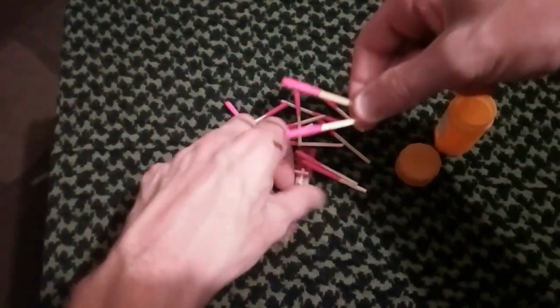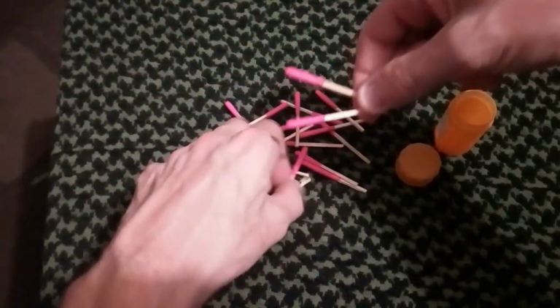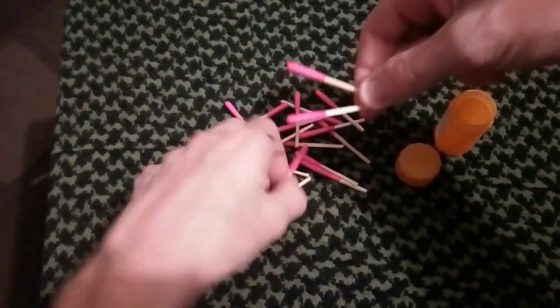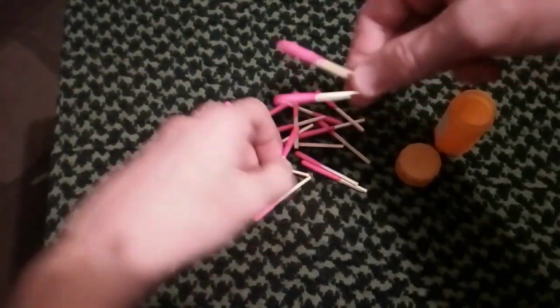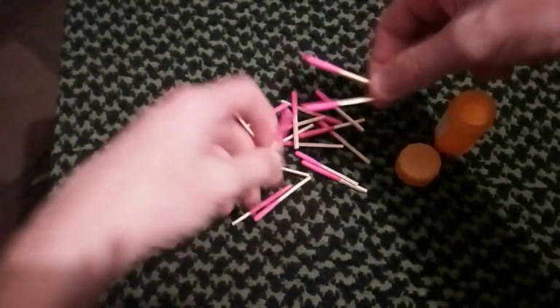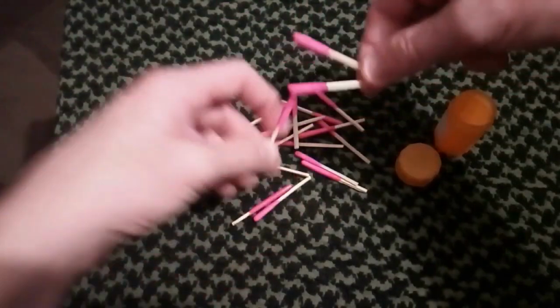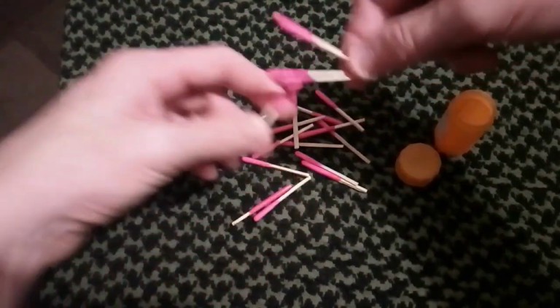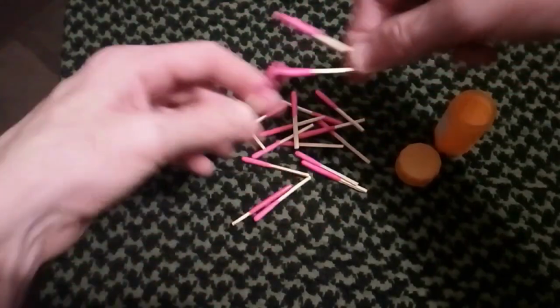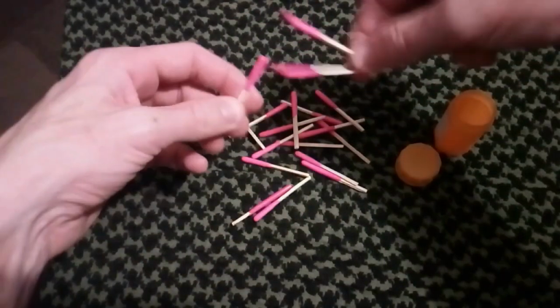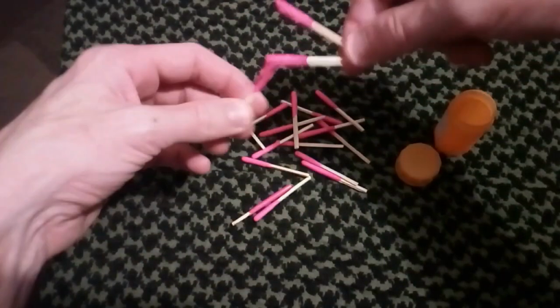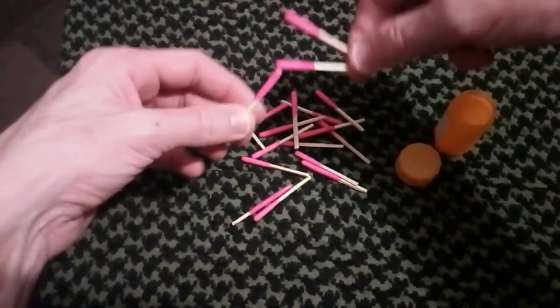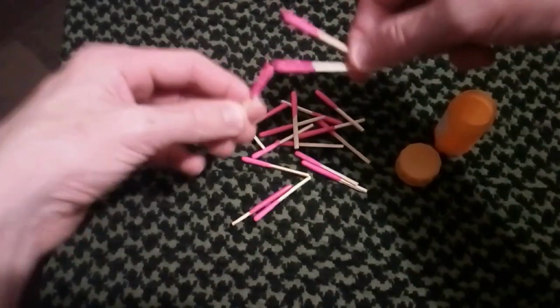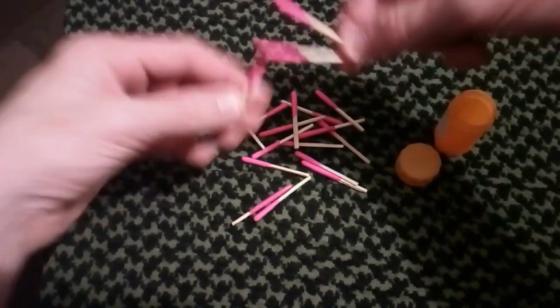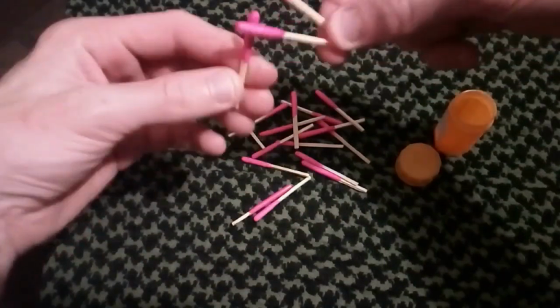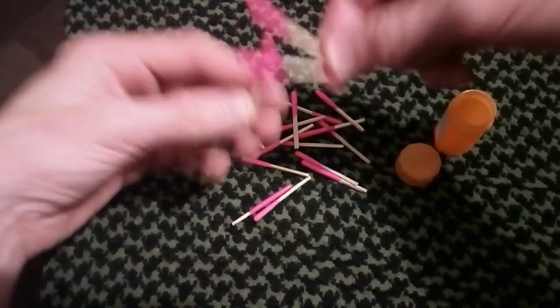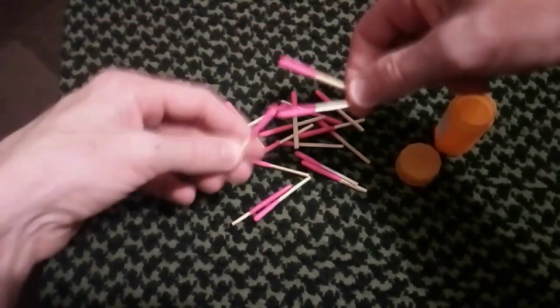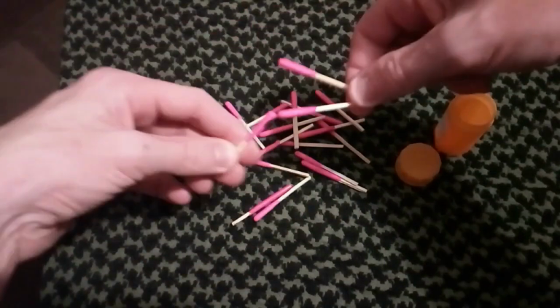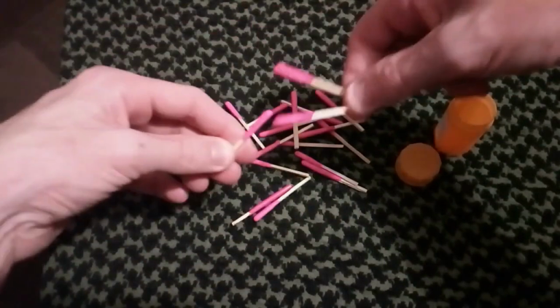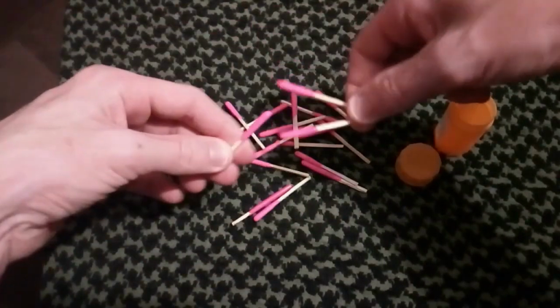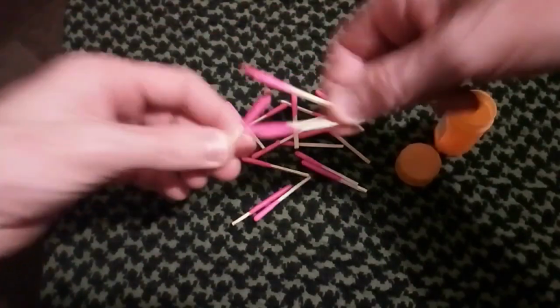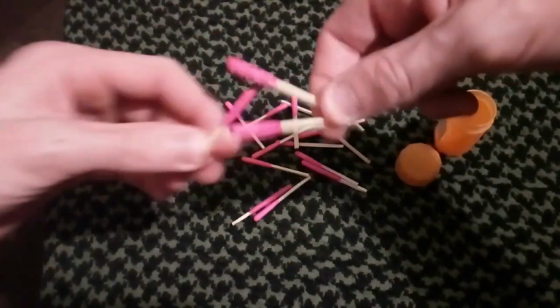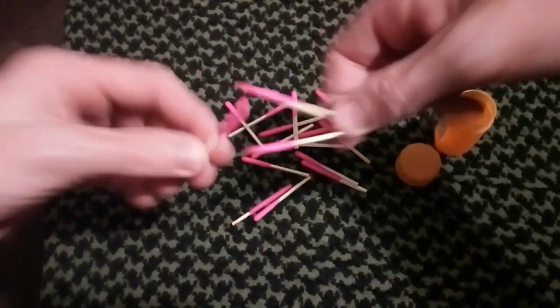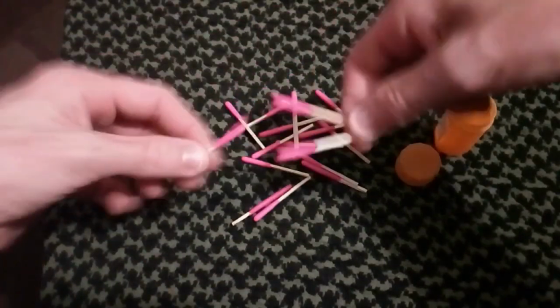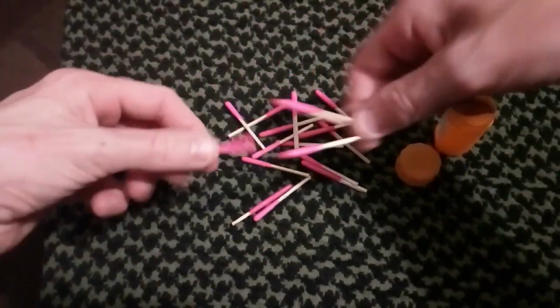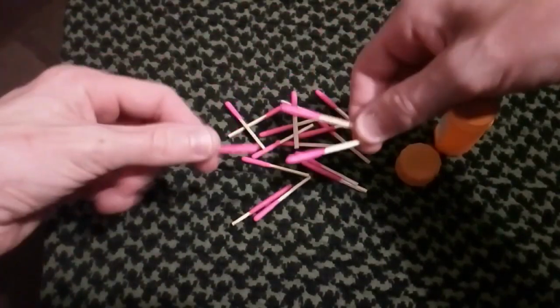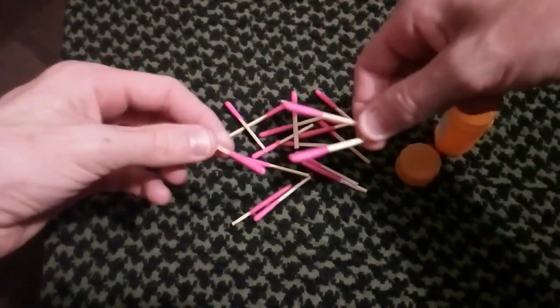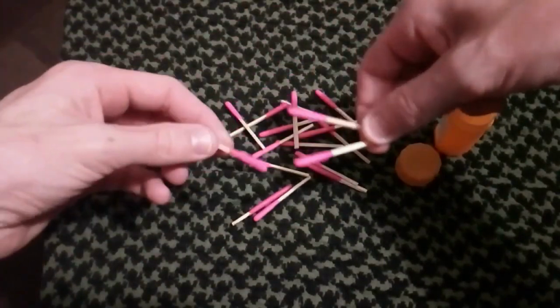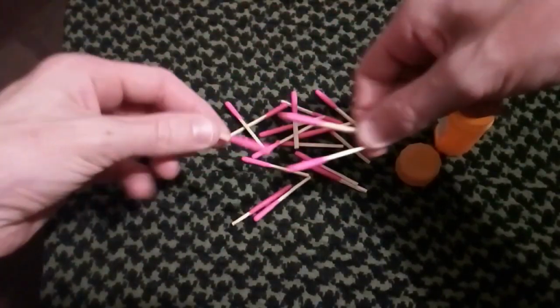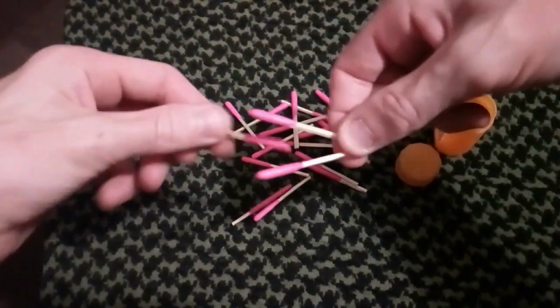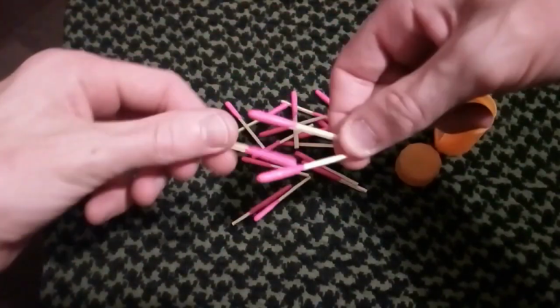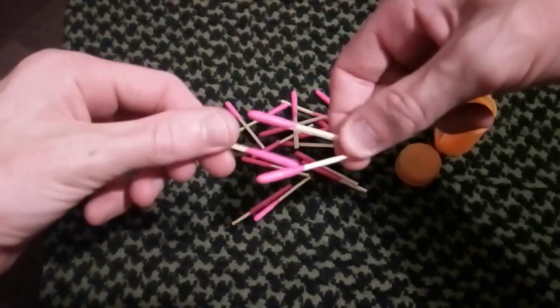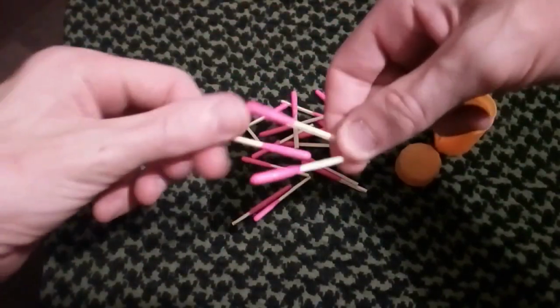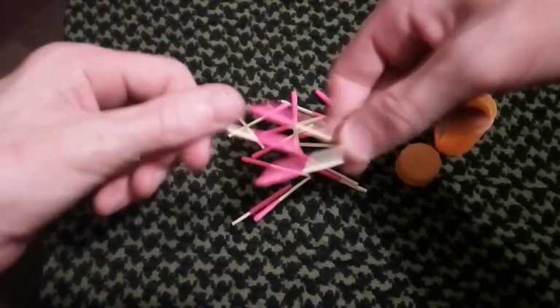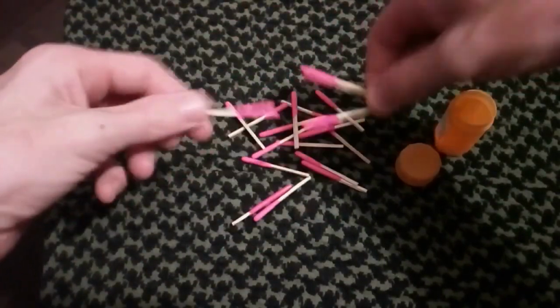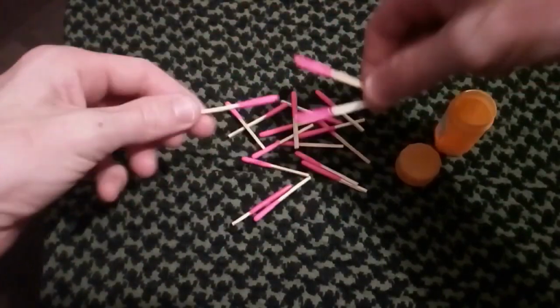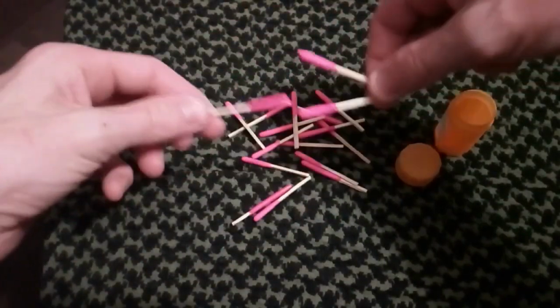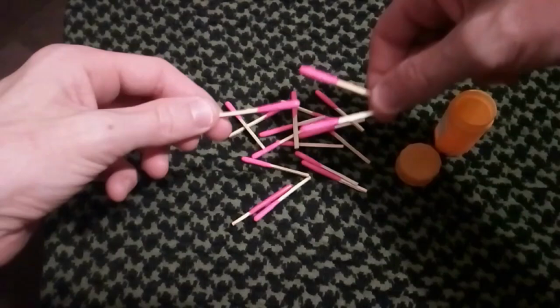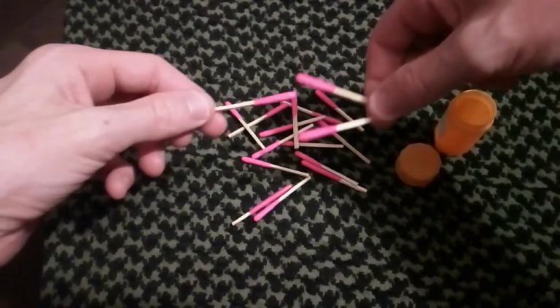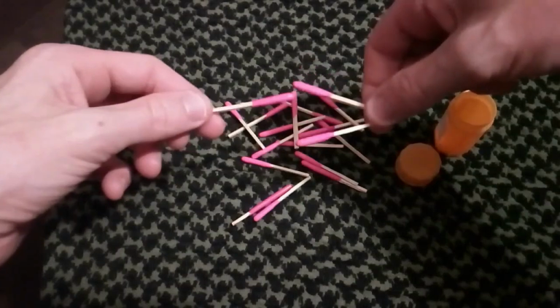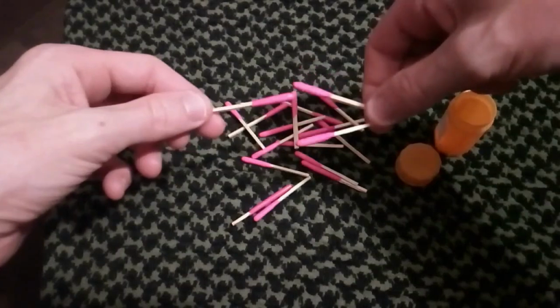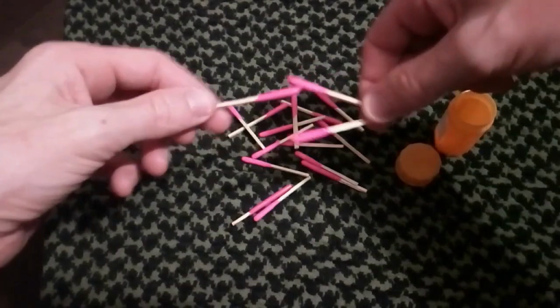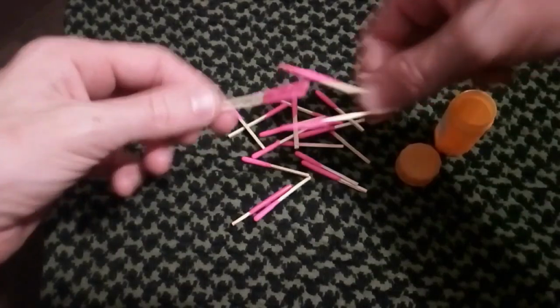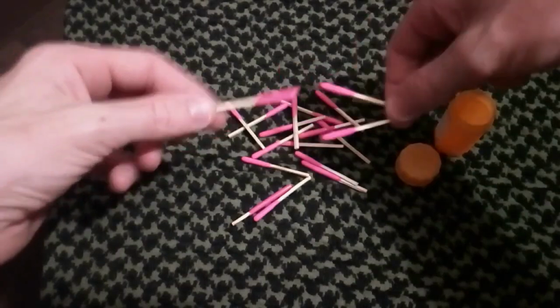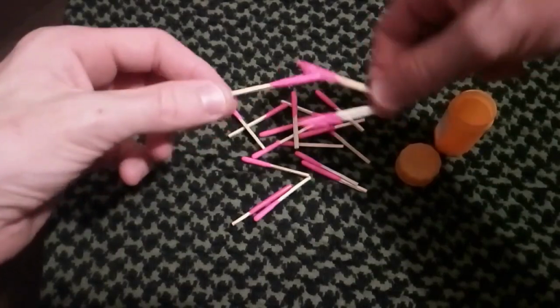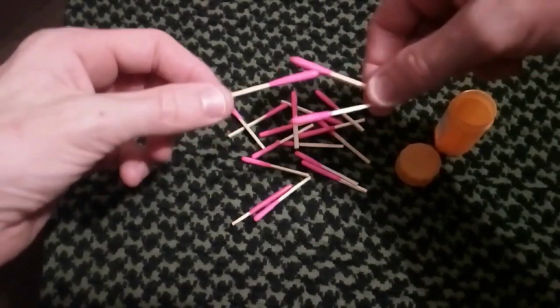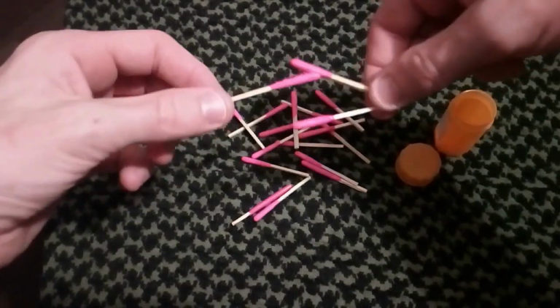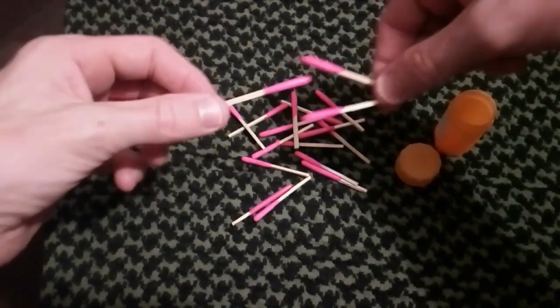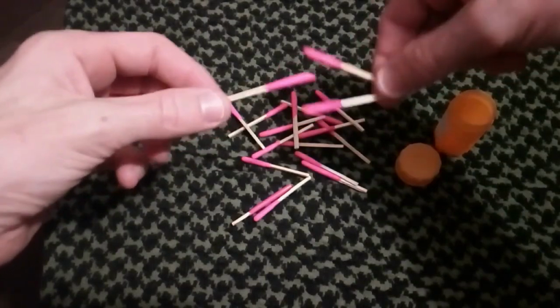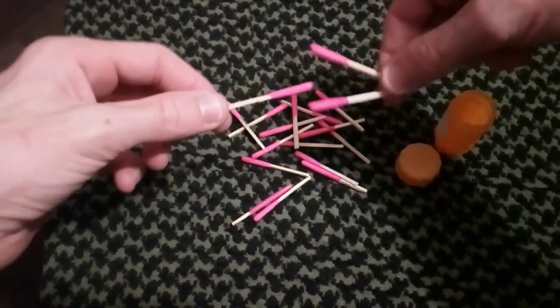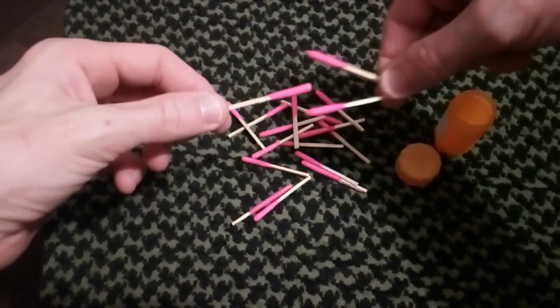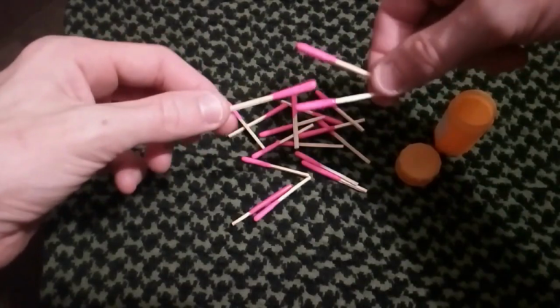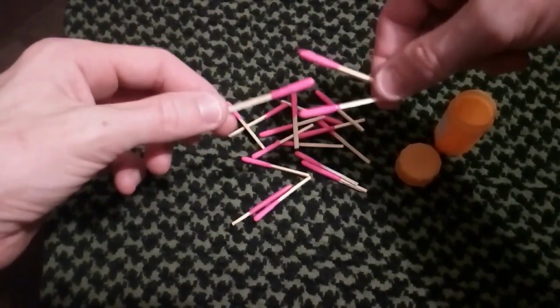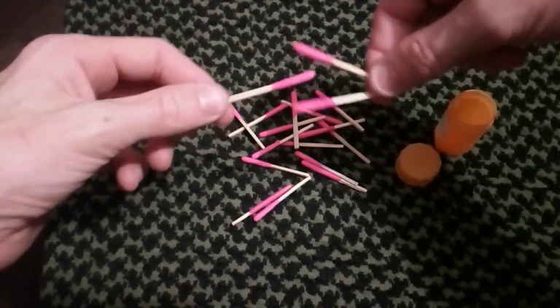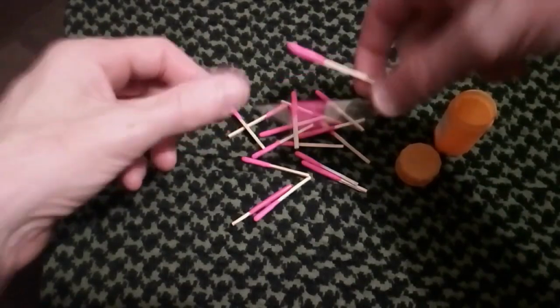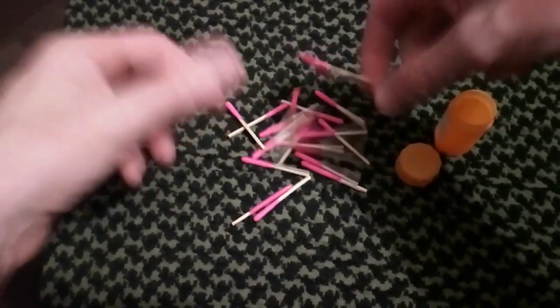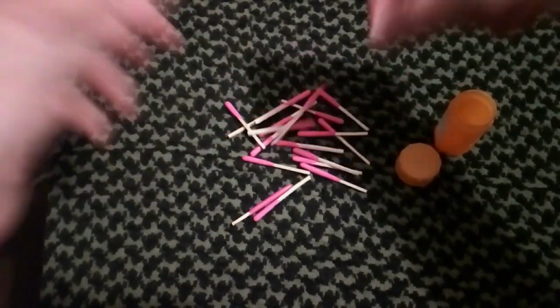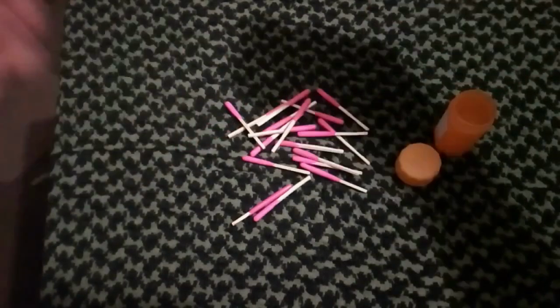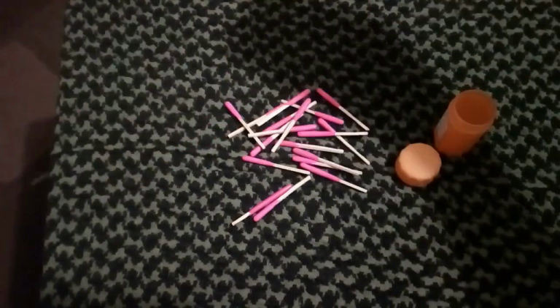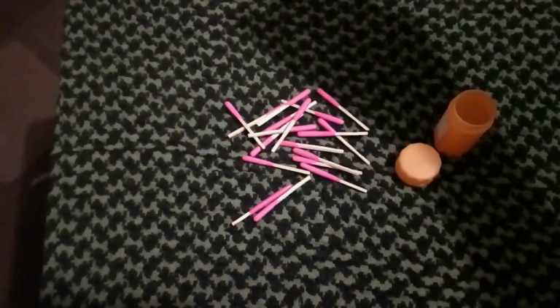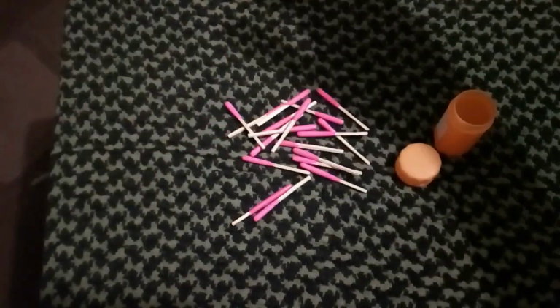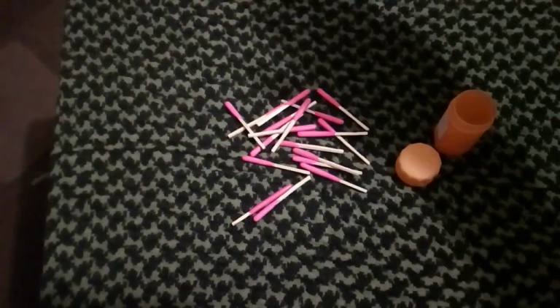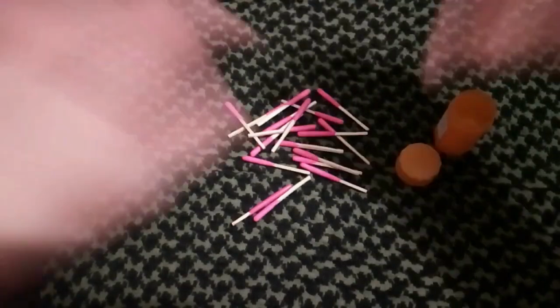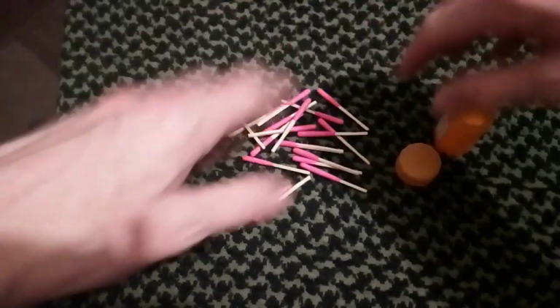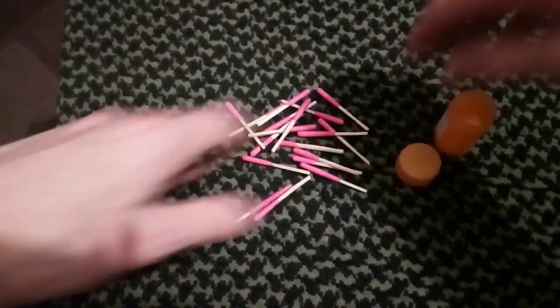They do not even work in the wind or in the rain. At all. So save your money, don't buy them. Kit failed.